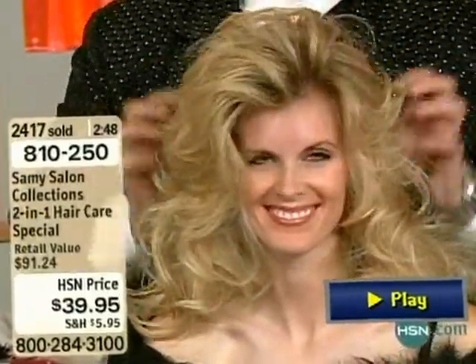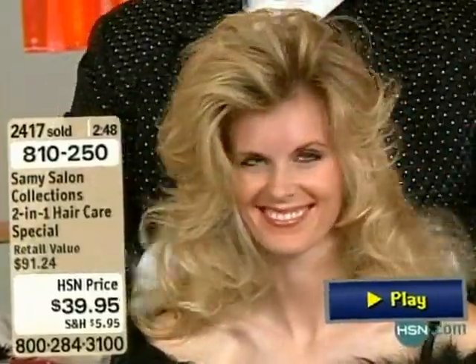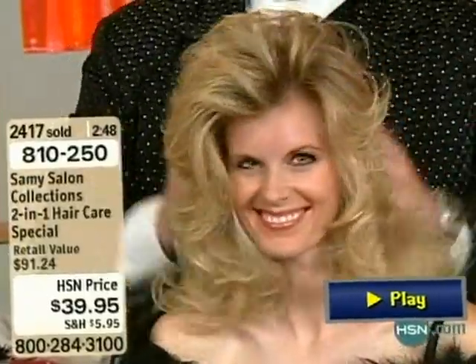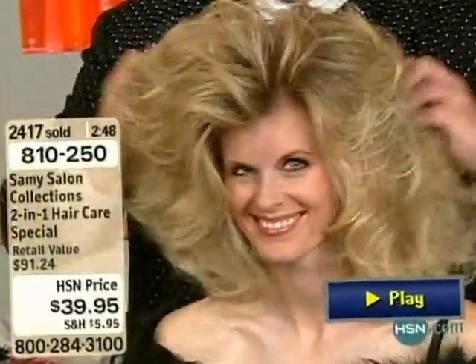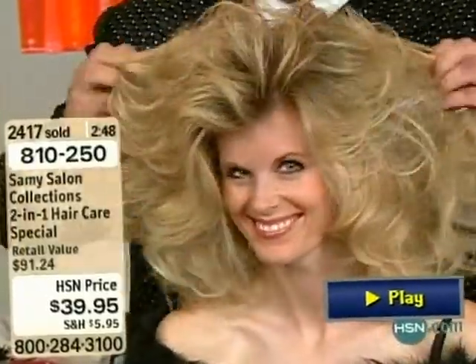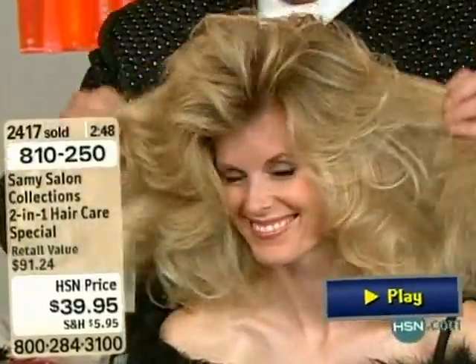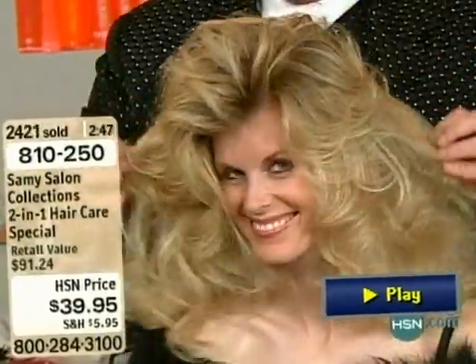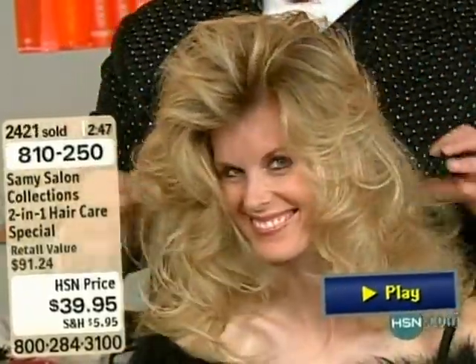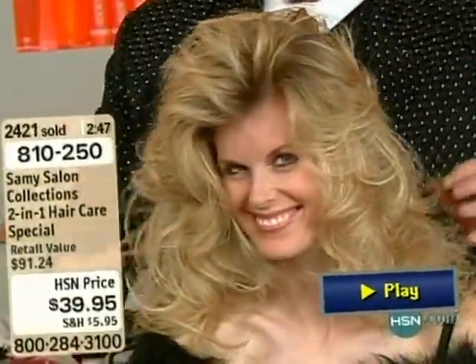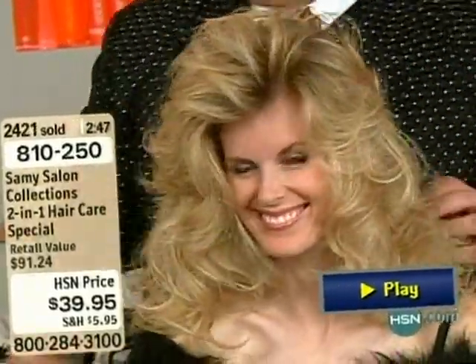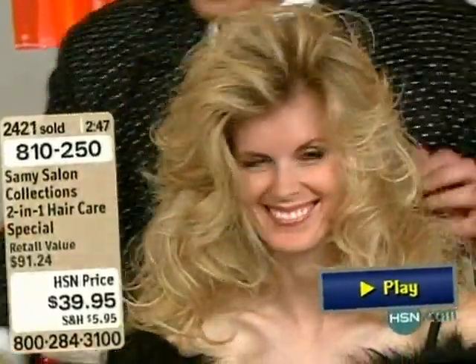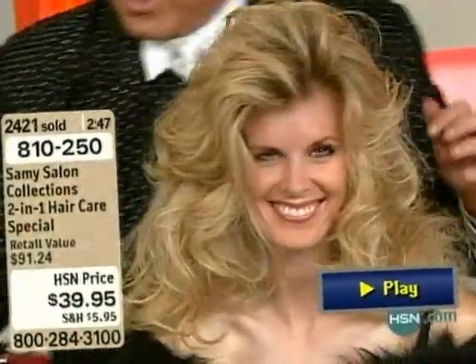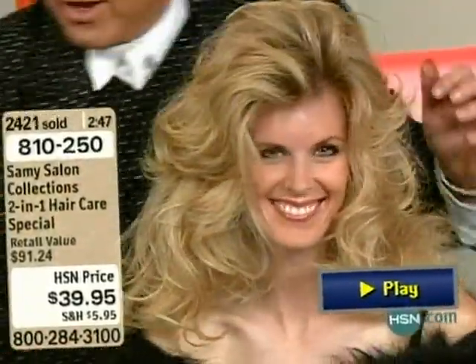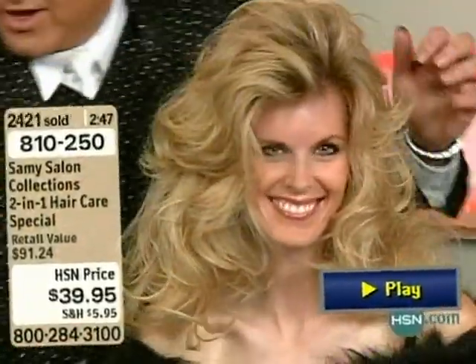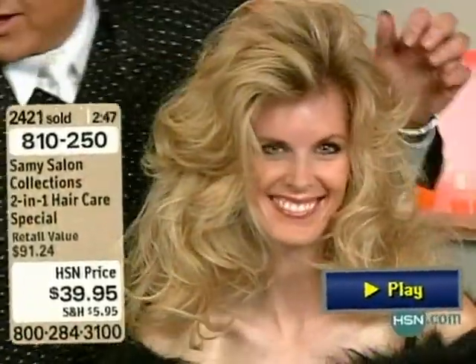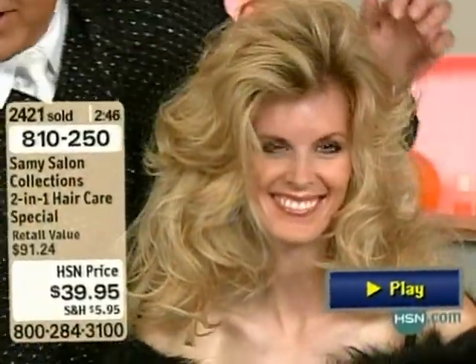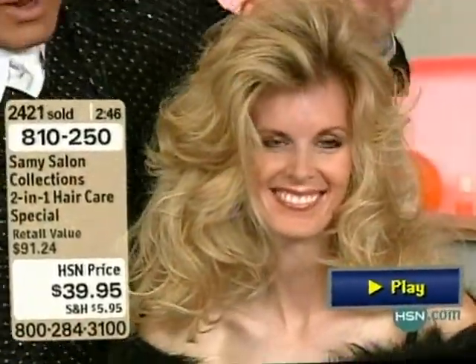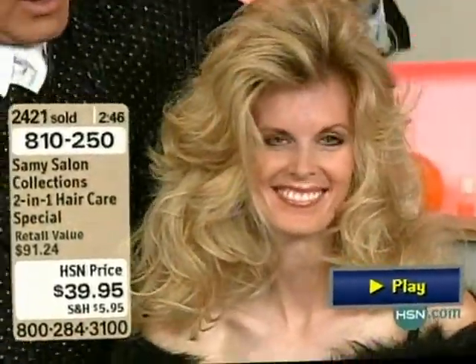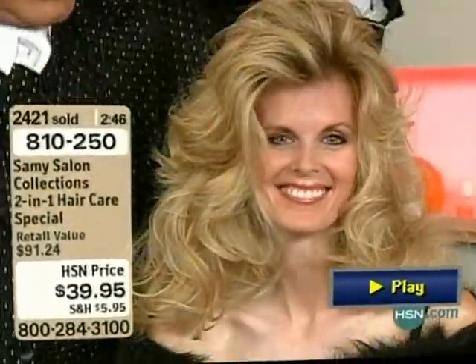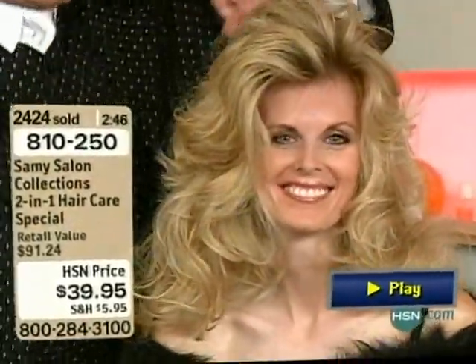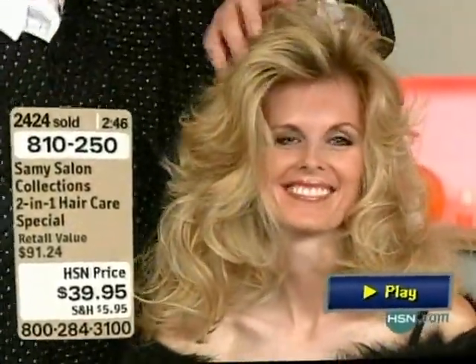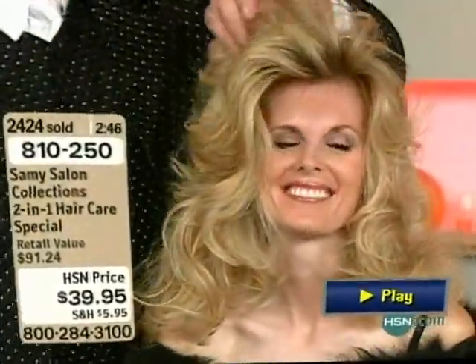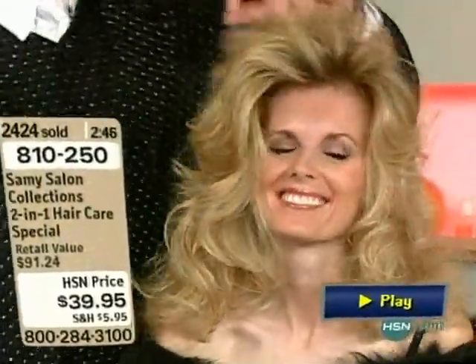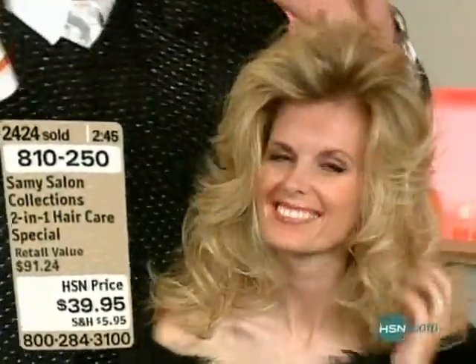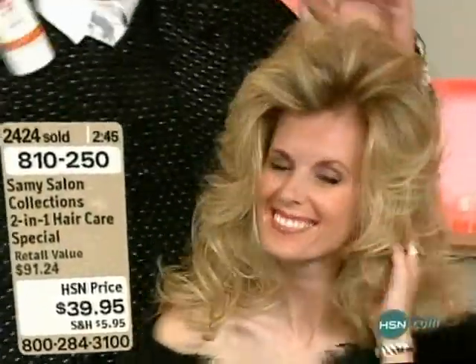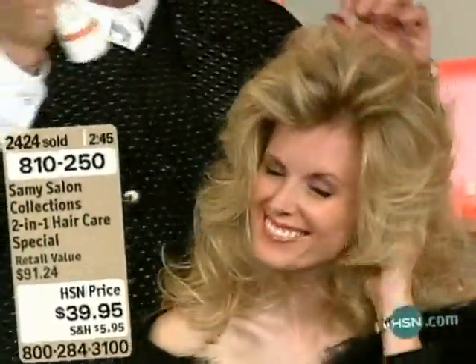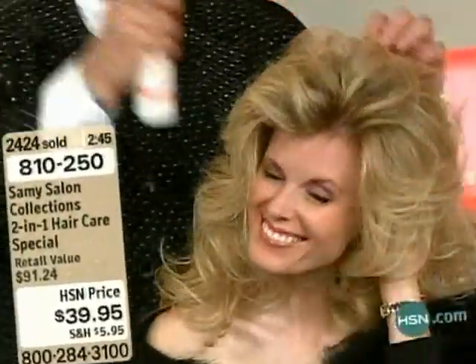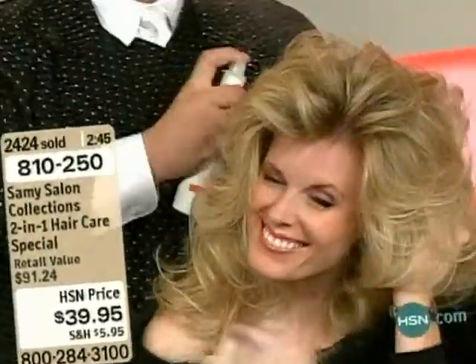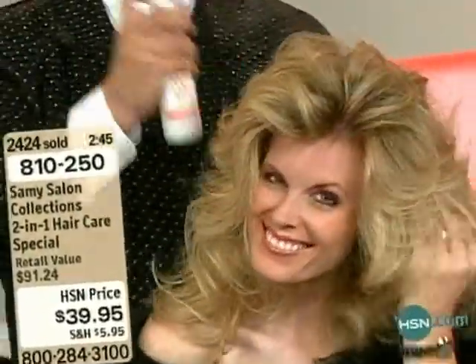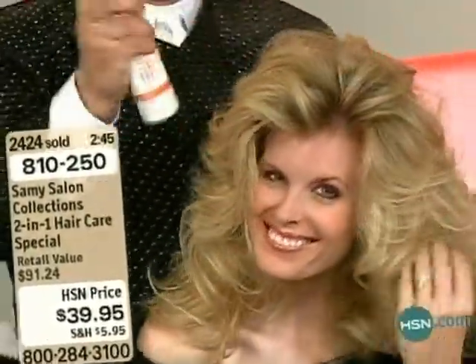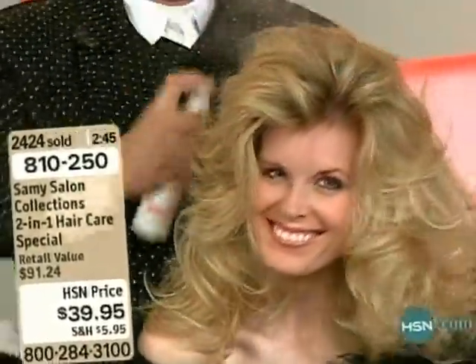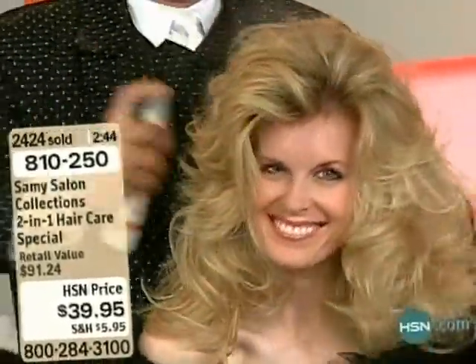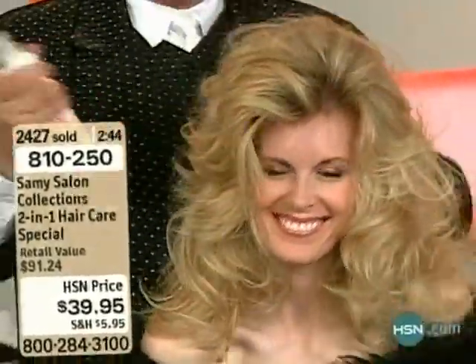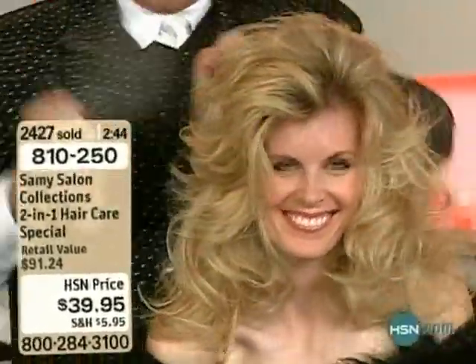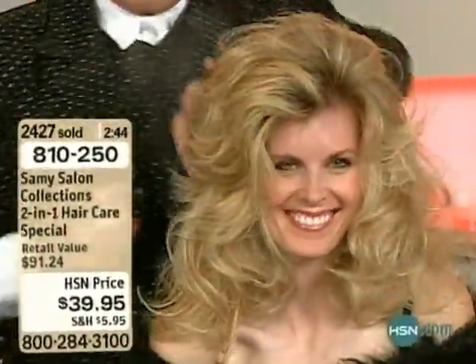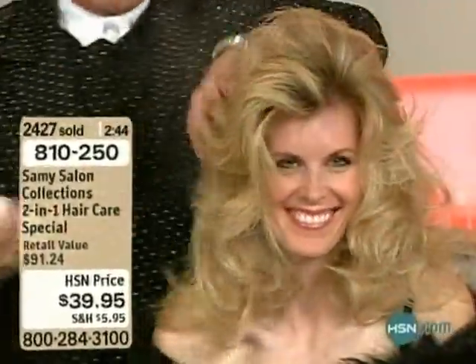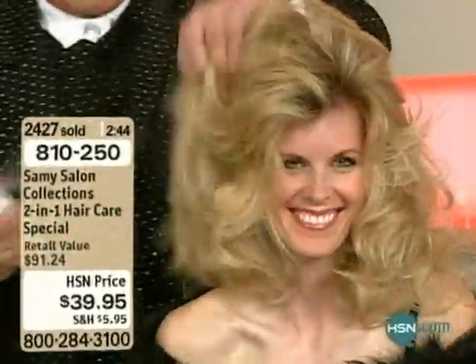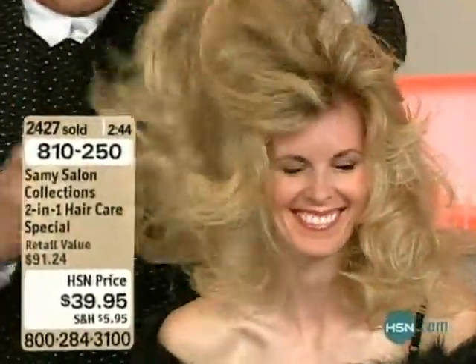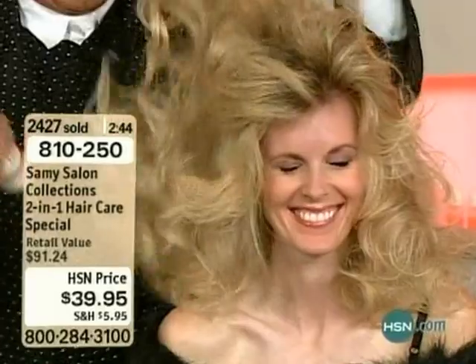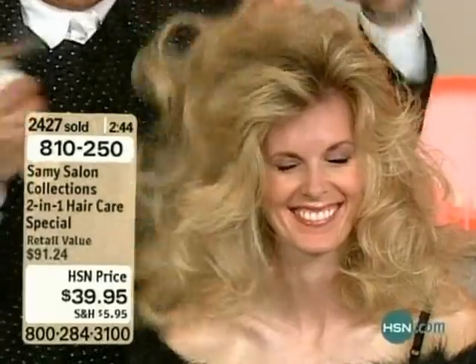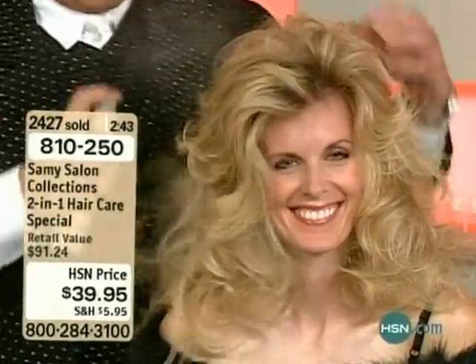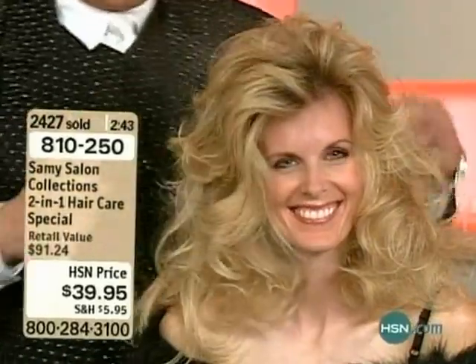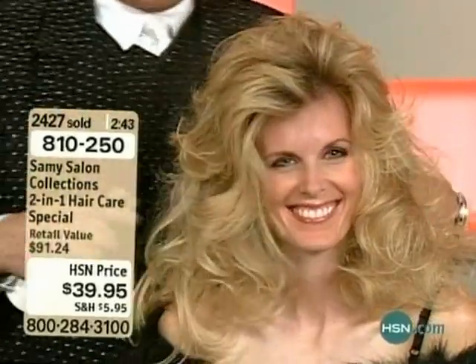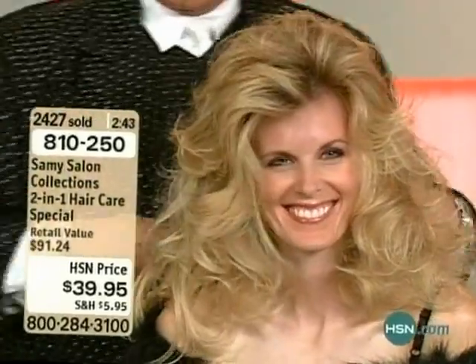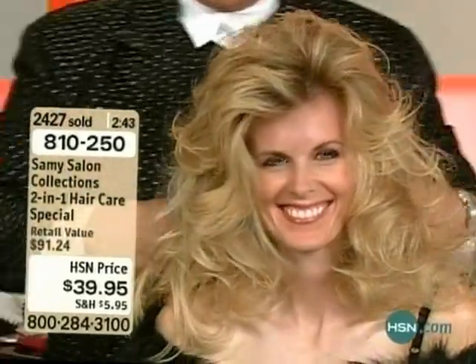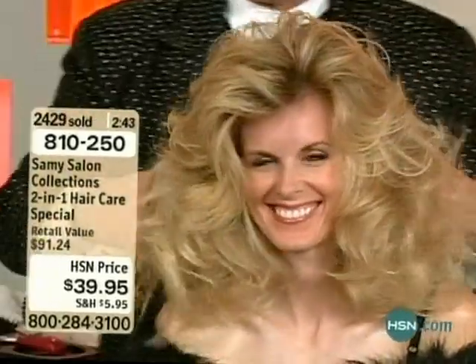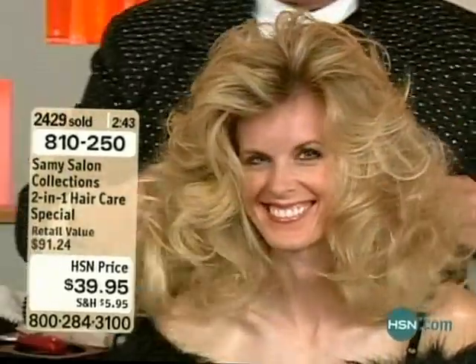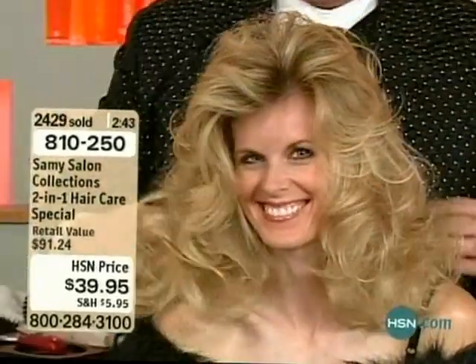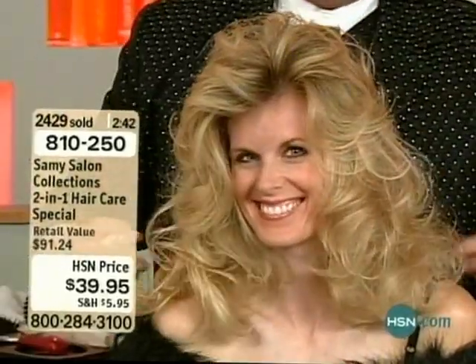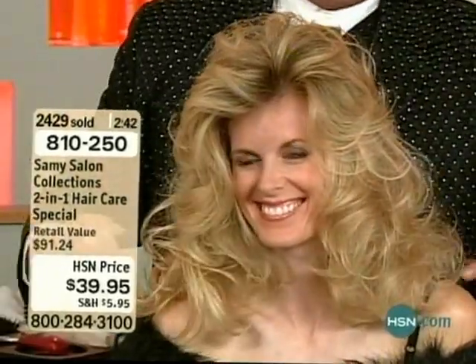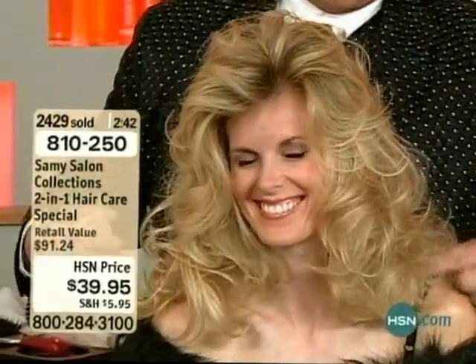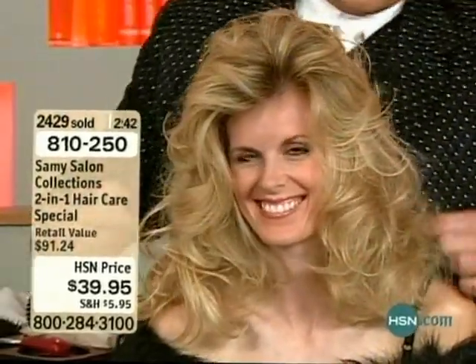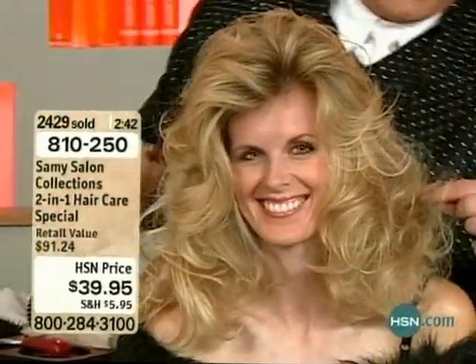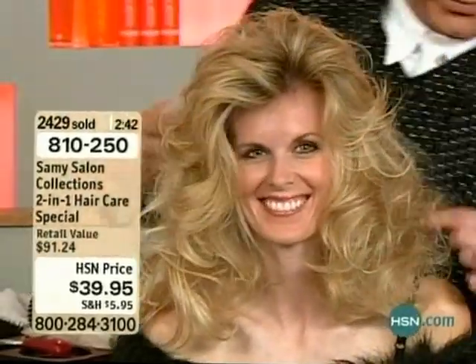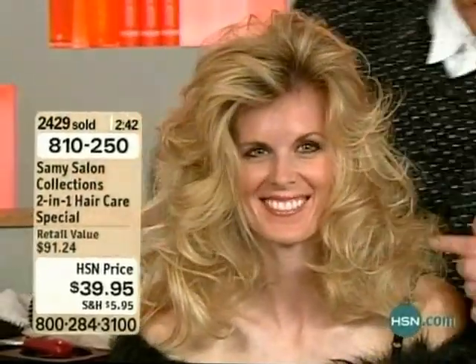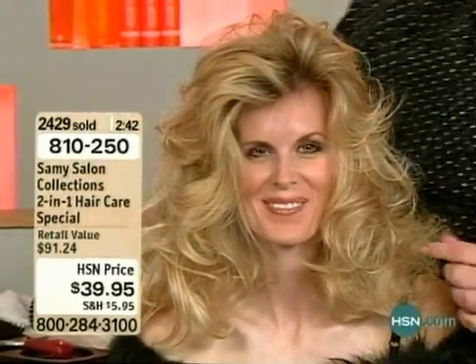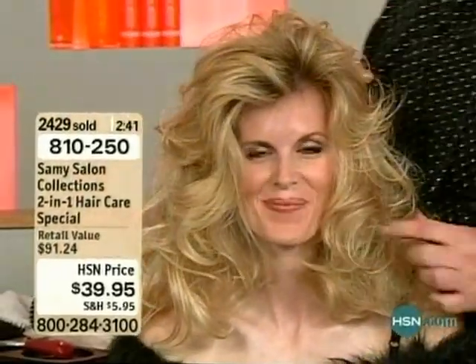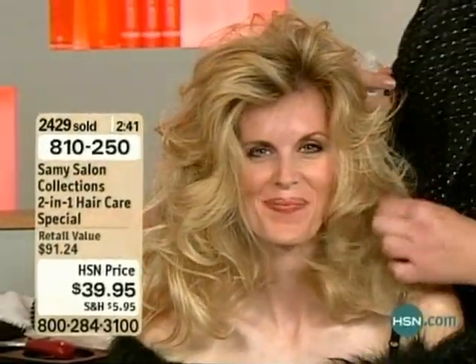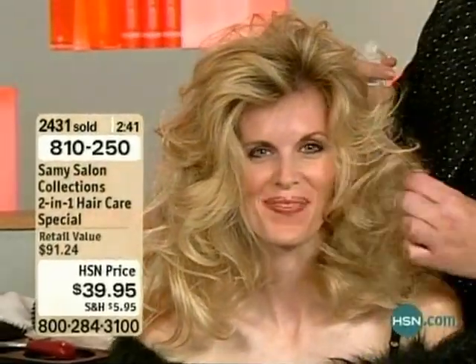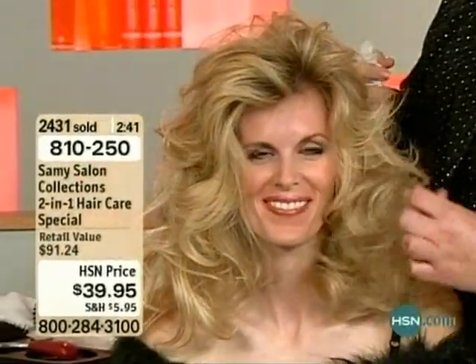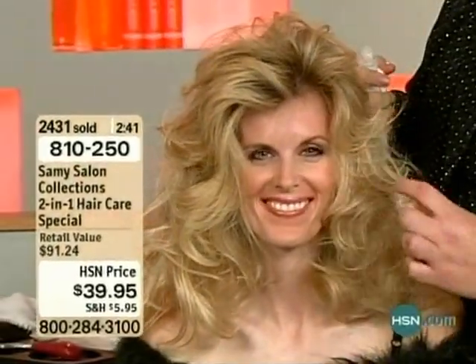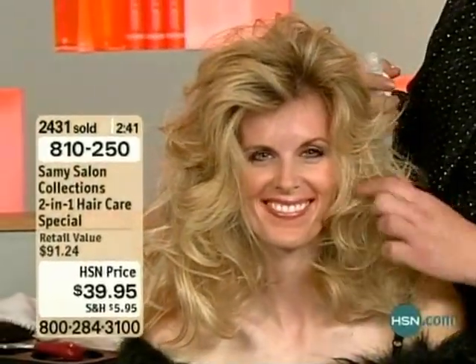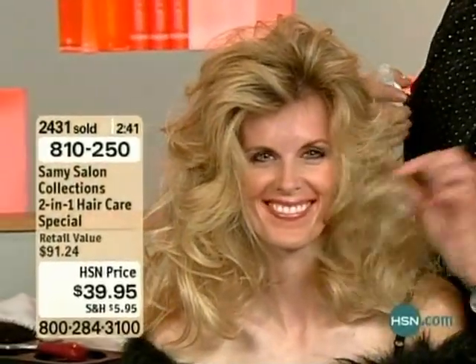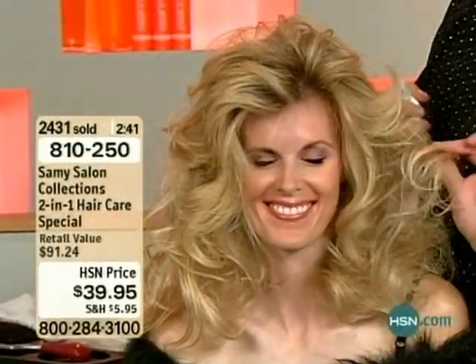She looks fabulous. That hair is gorgeous. Well, let me tell you — plump, volume, wow, look at that.